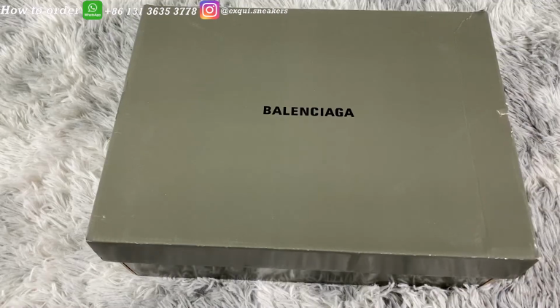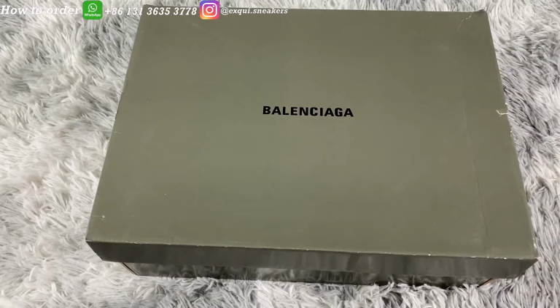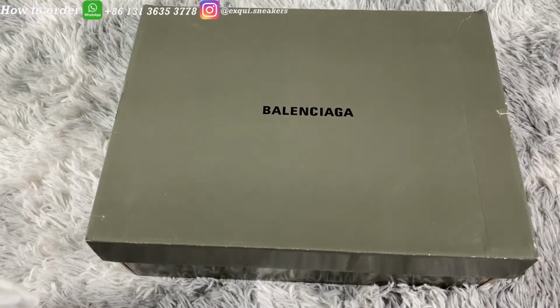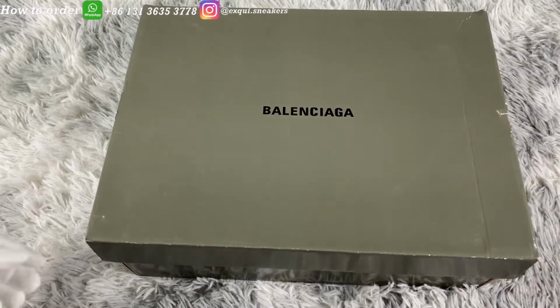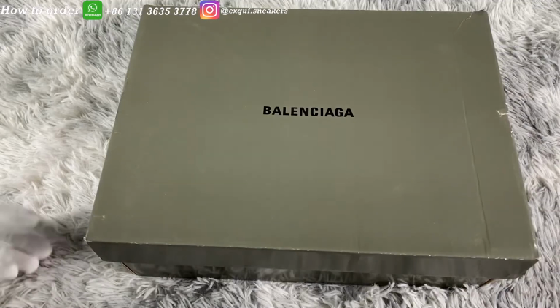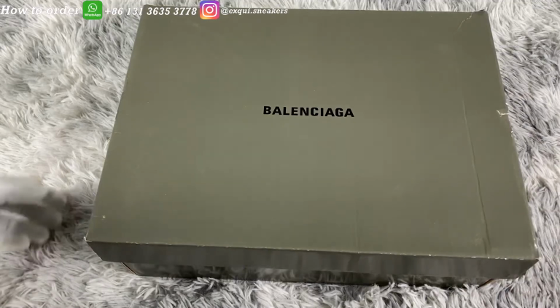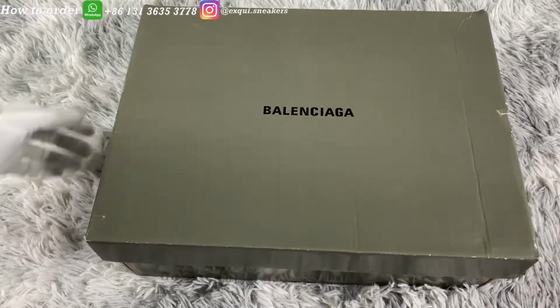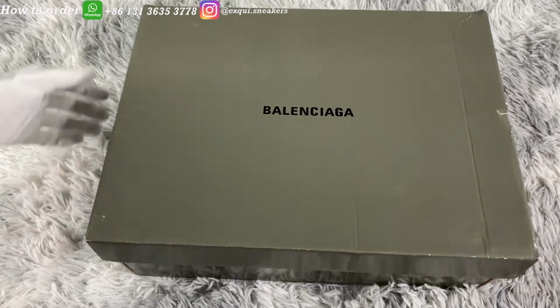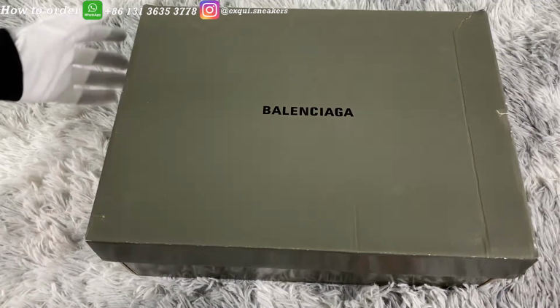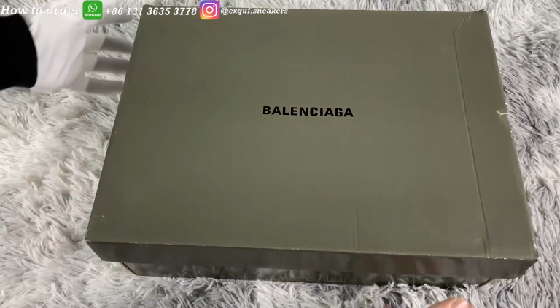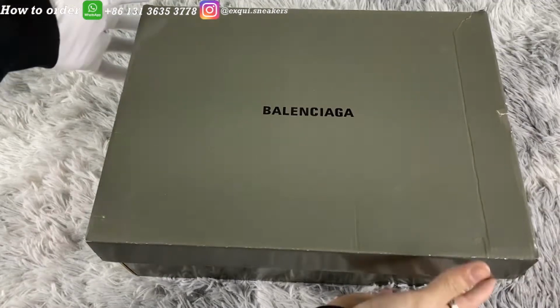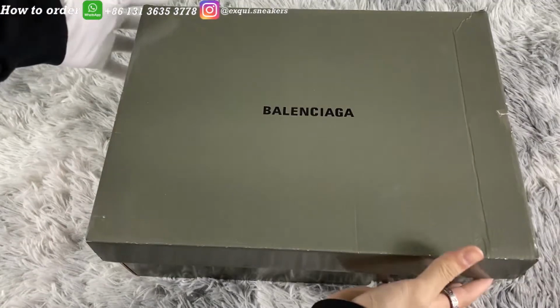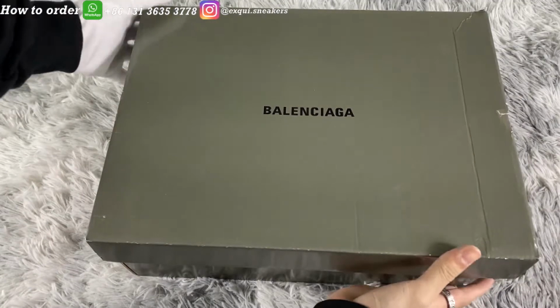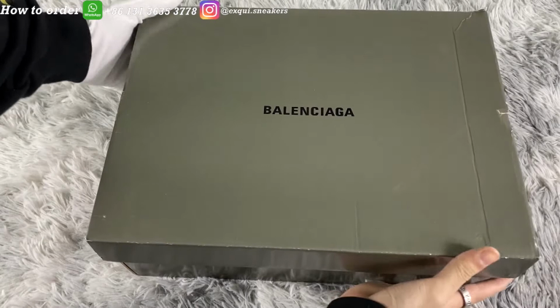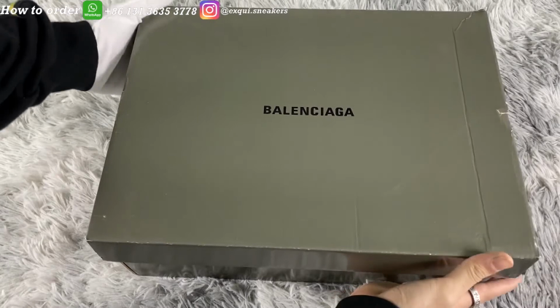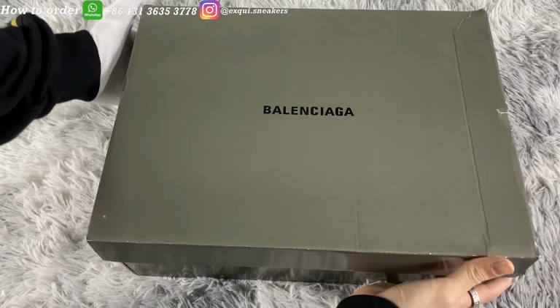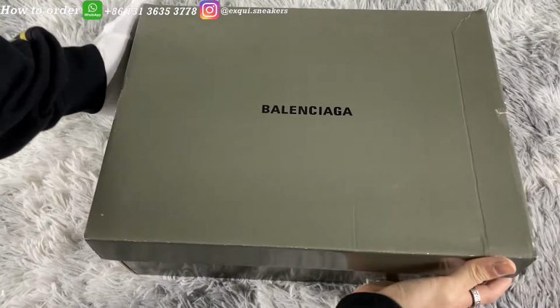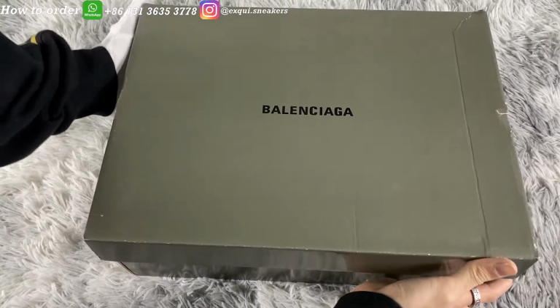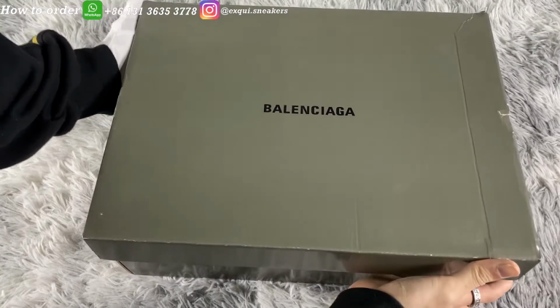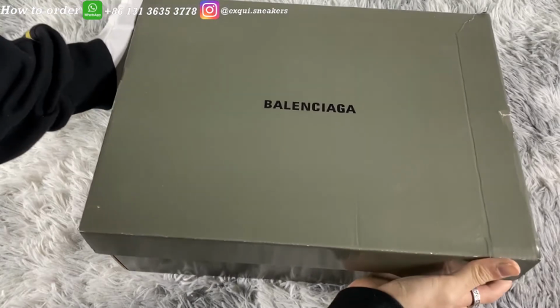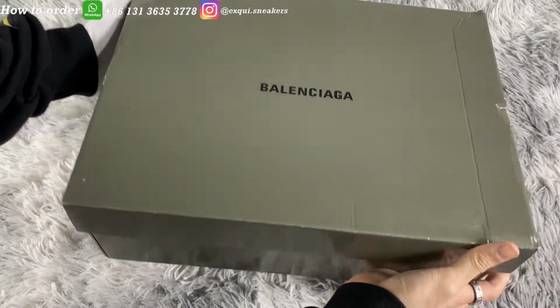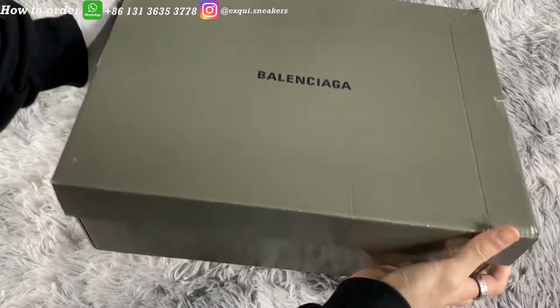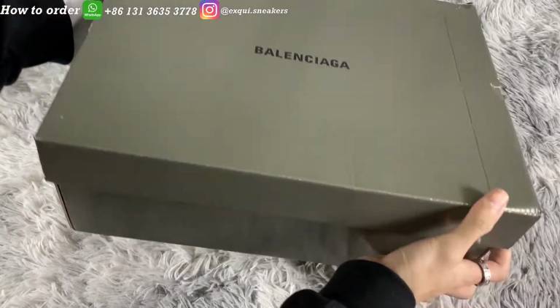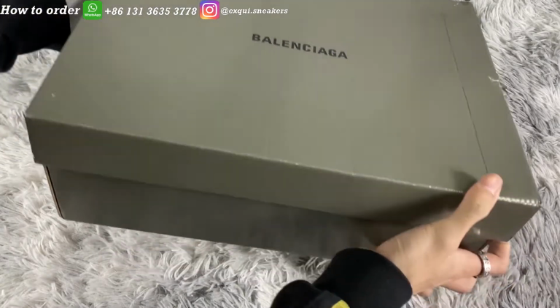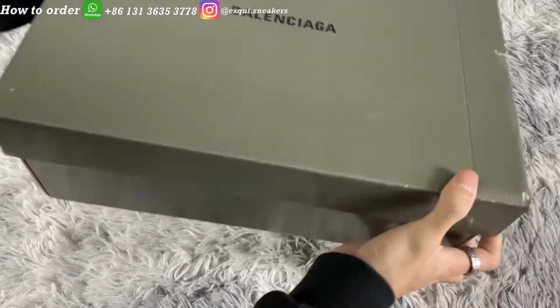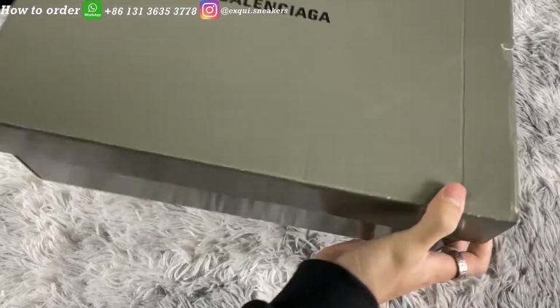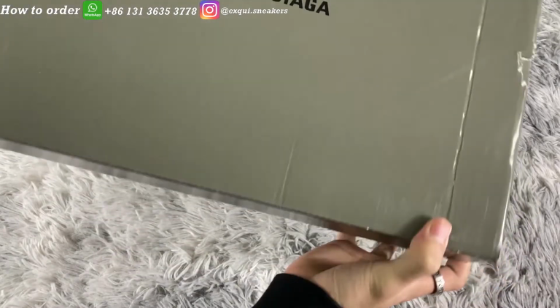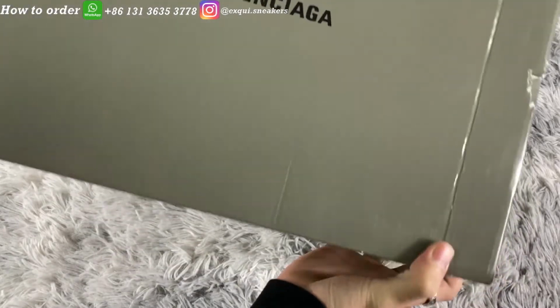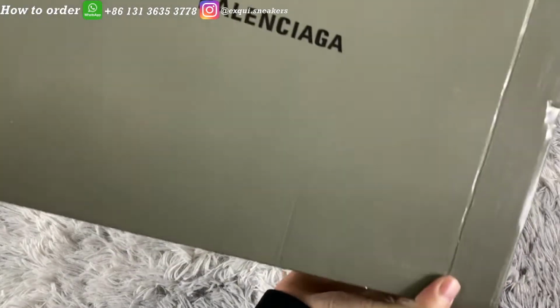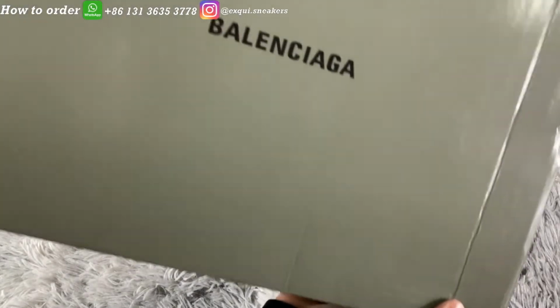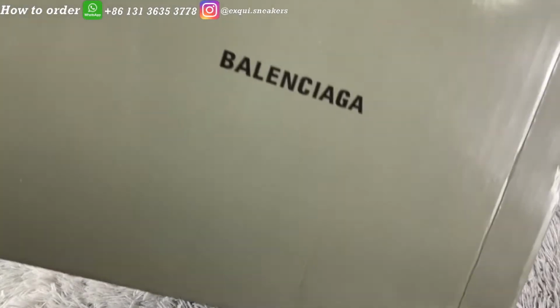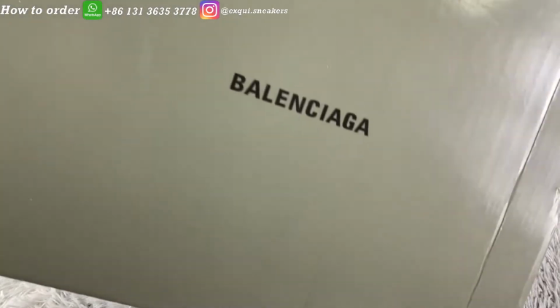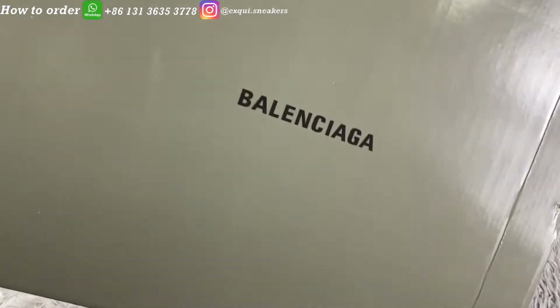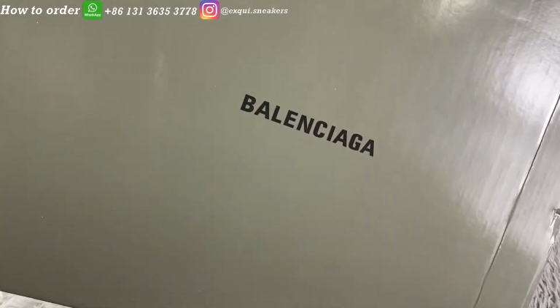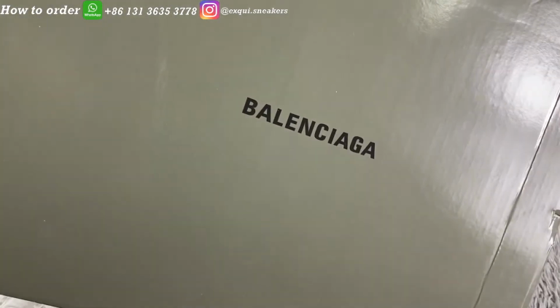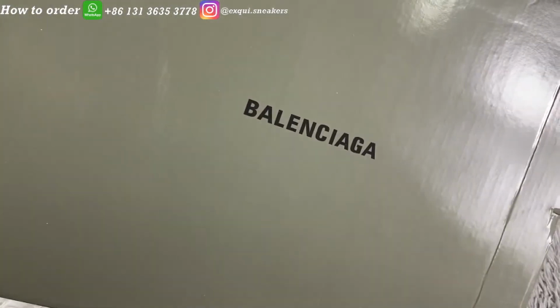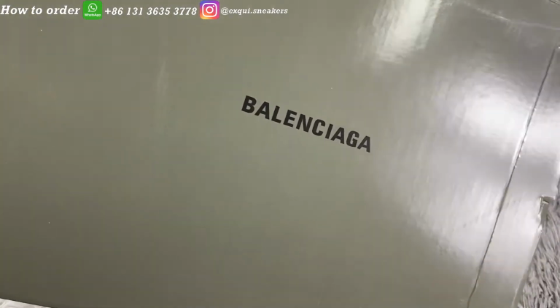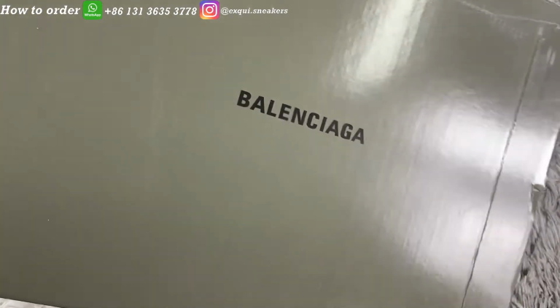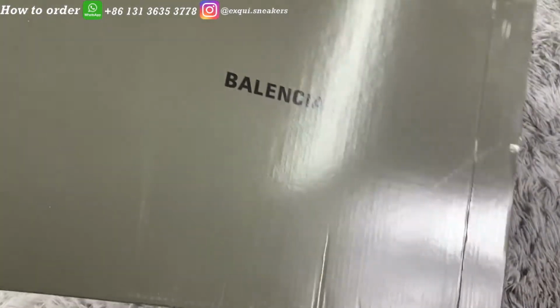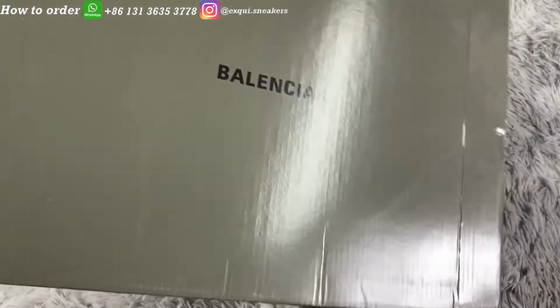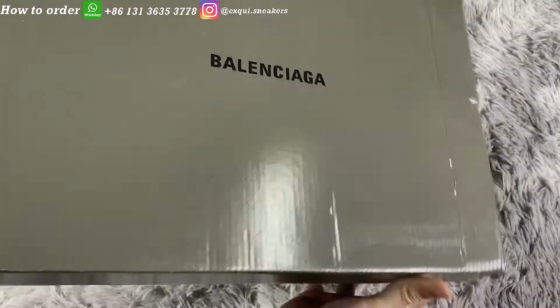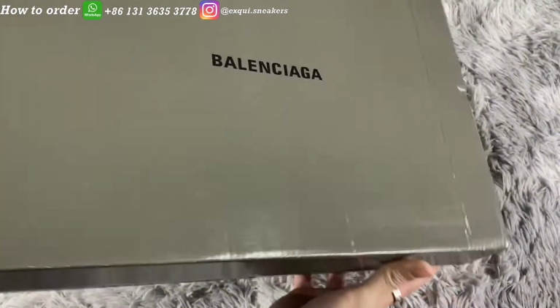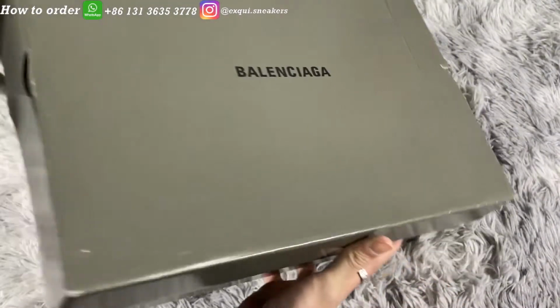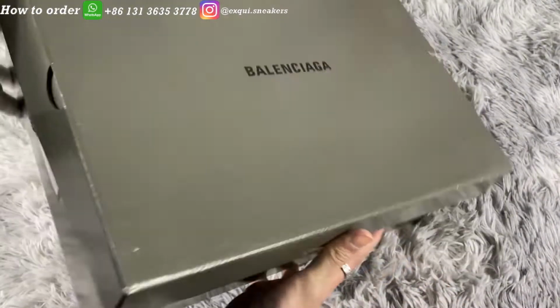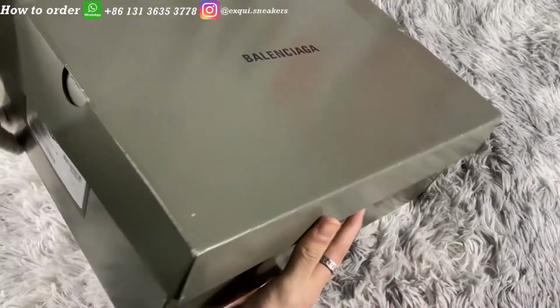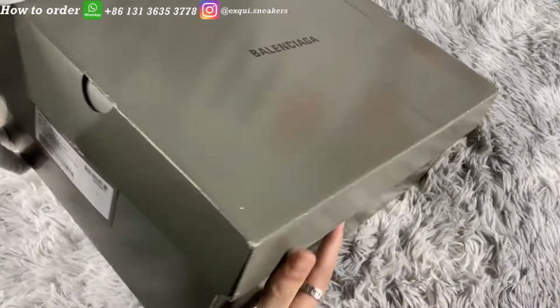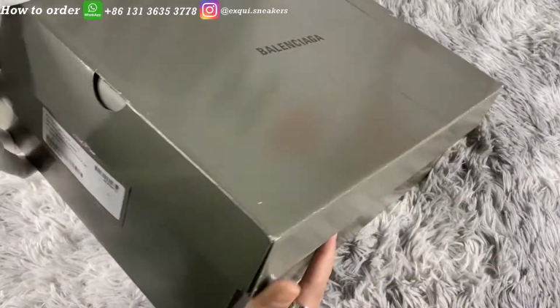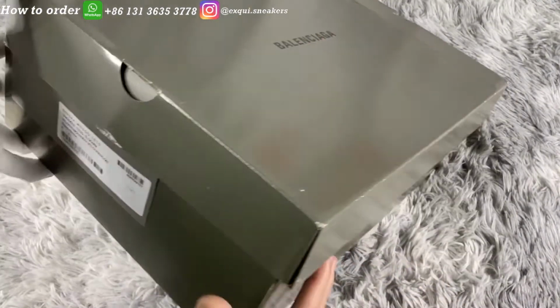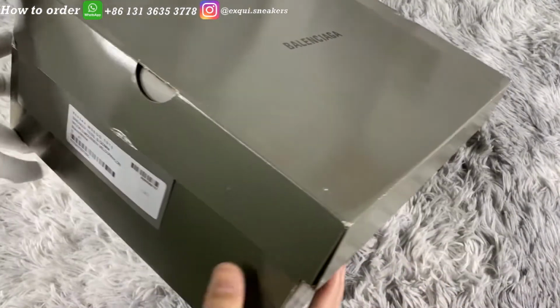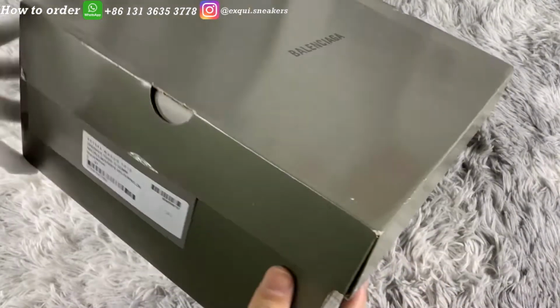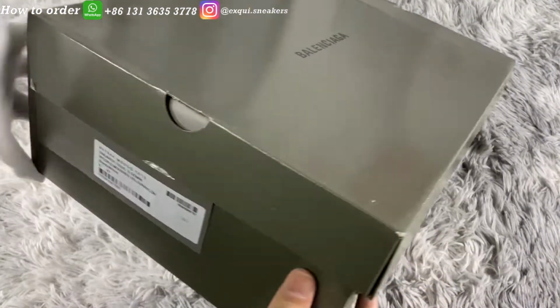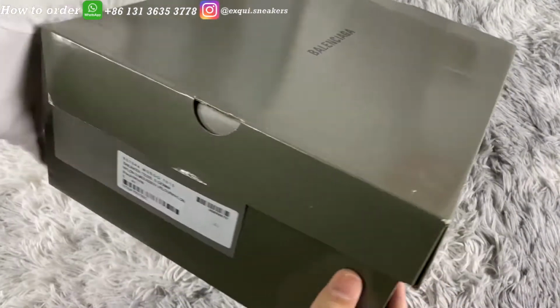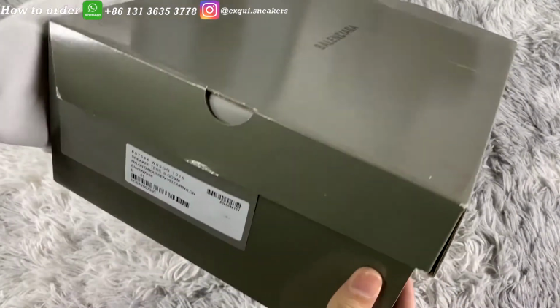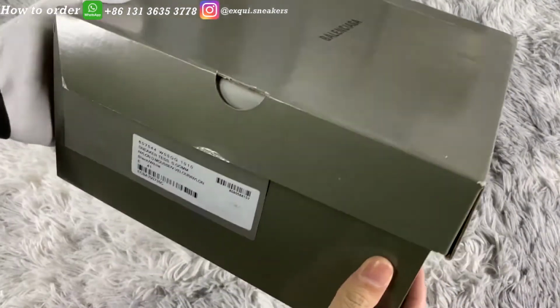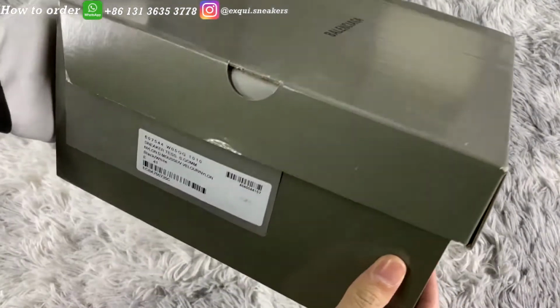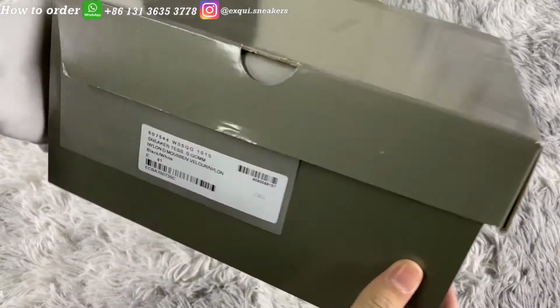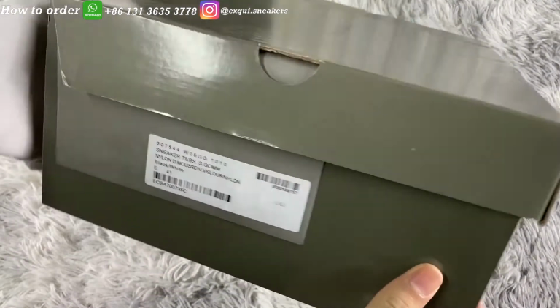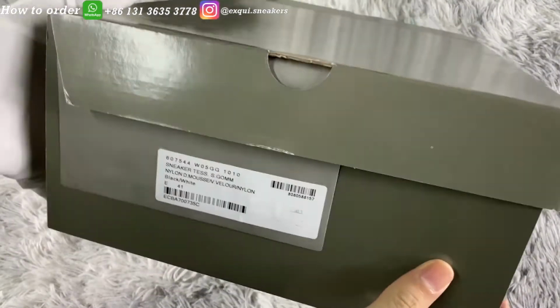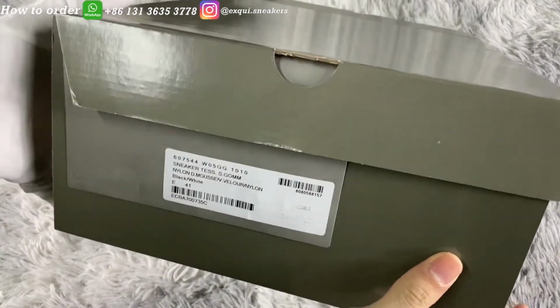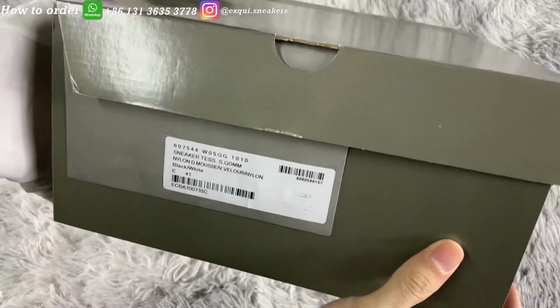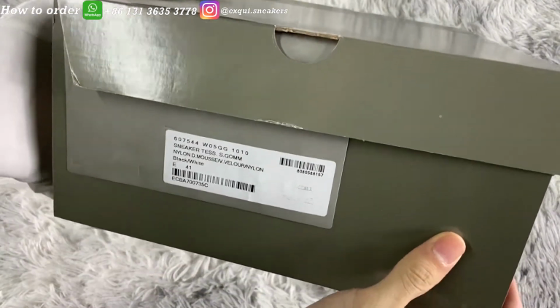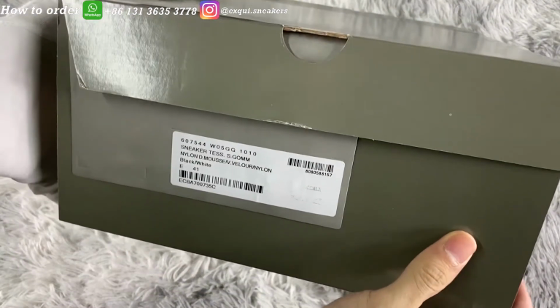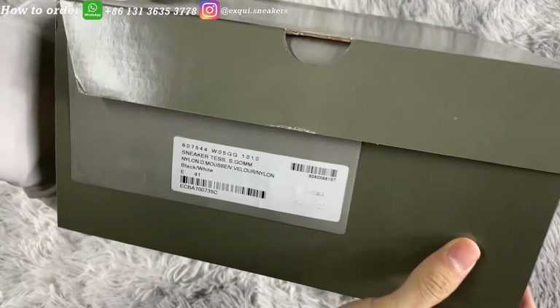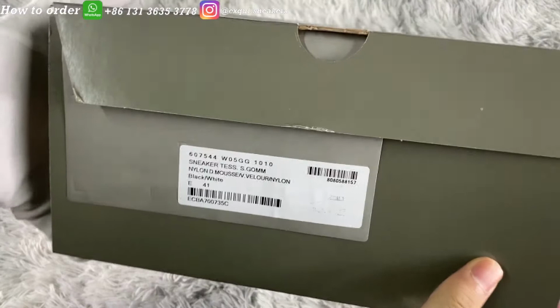What's up guys, today I'm bringing you the unboxing review of Balenciaga Speed Clear Sole. Let's begin.